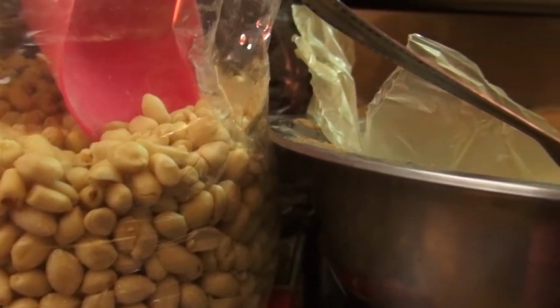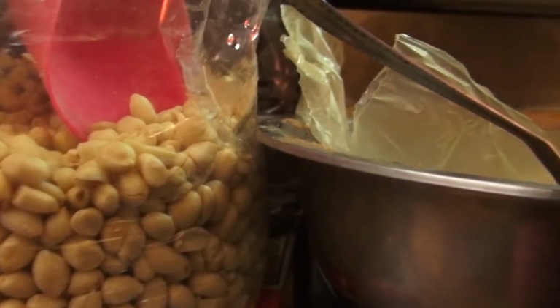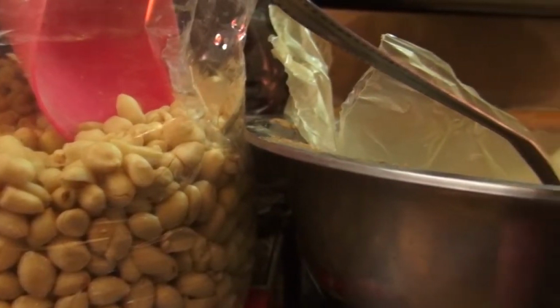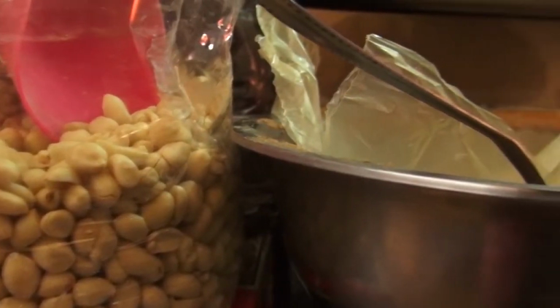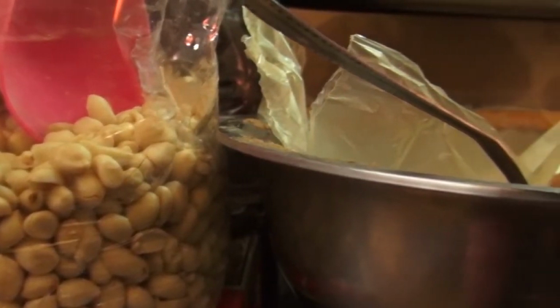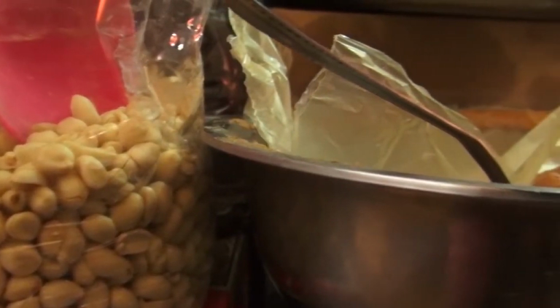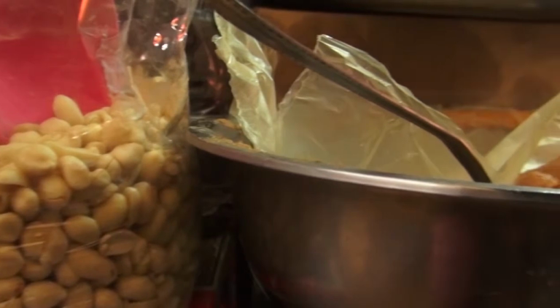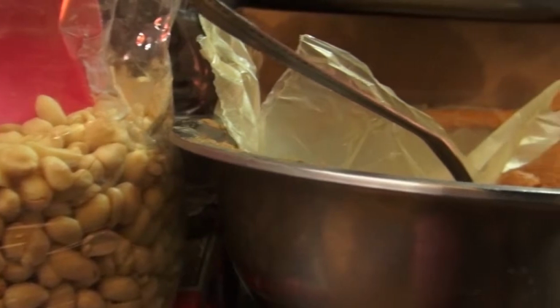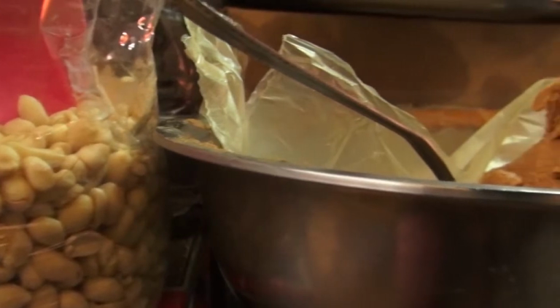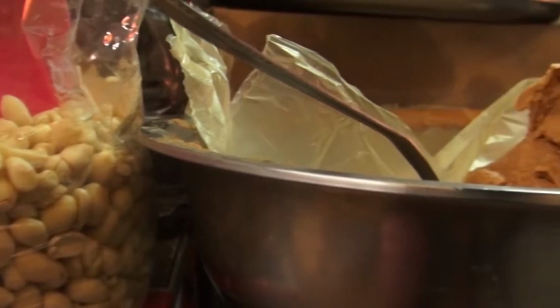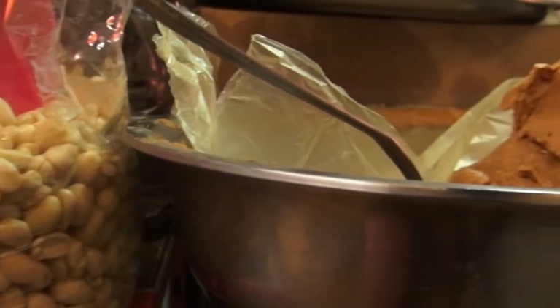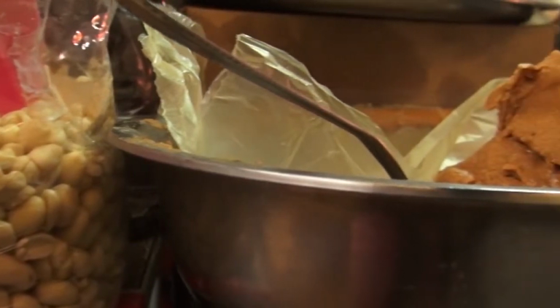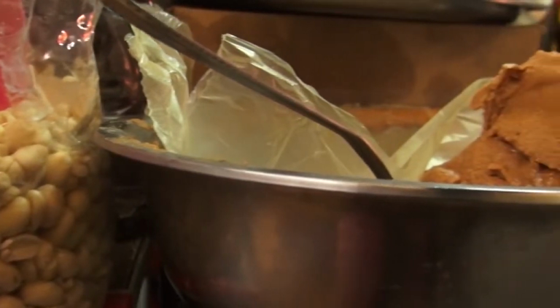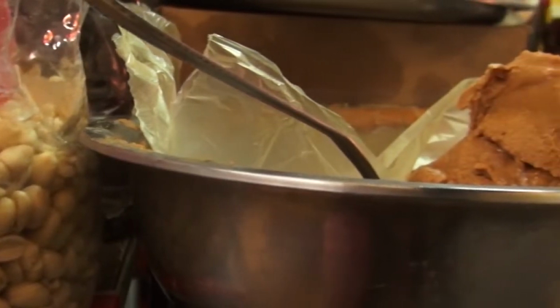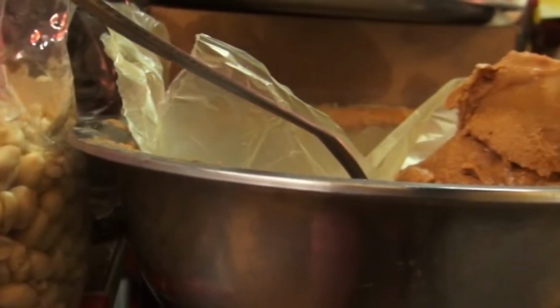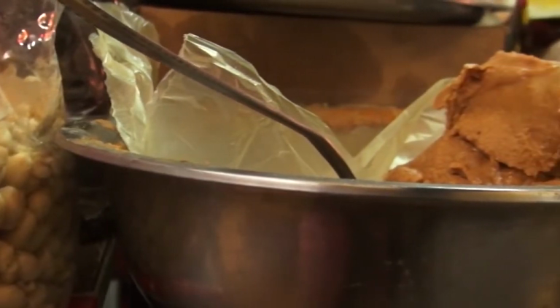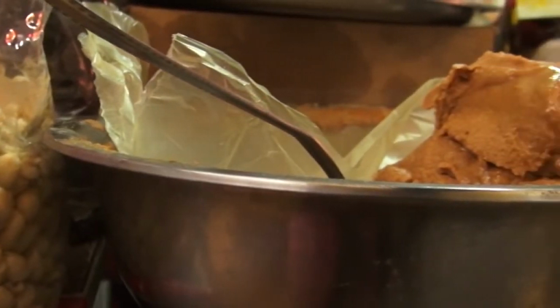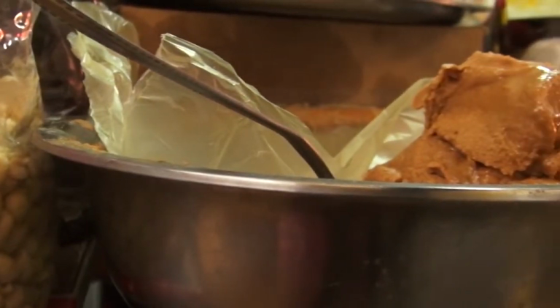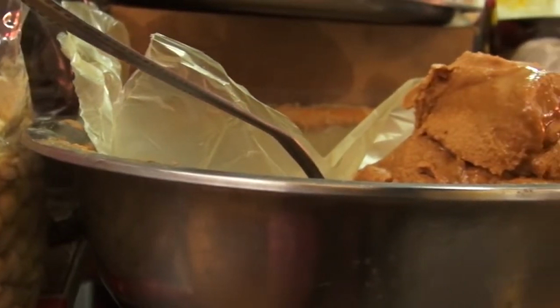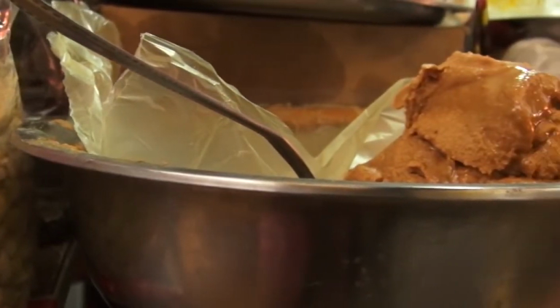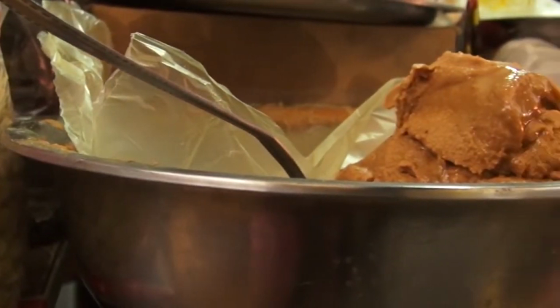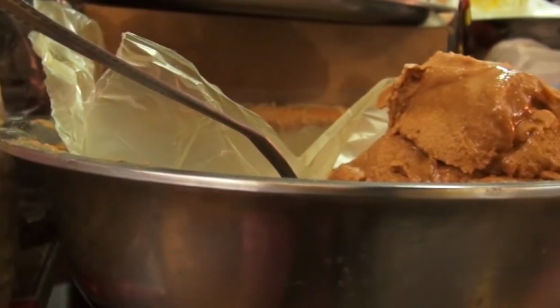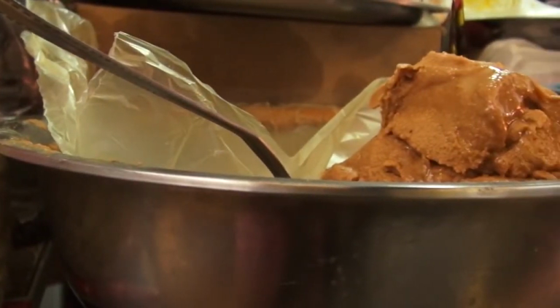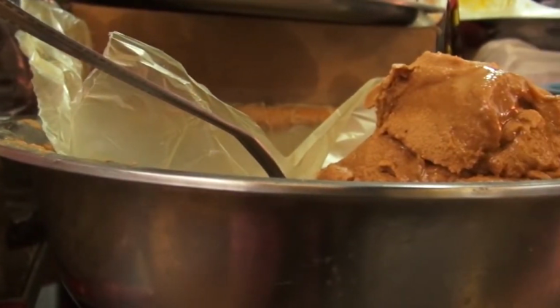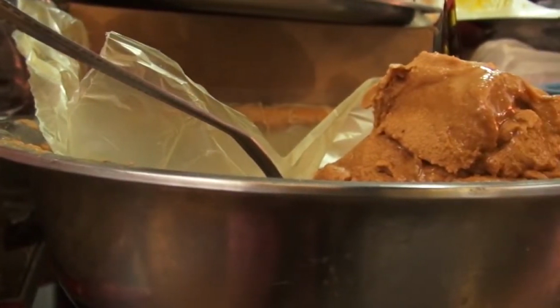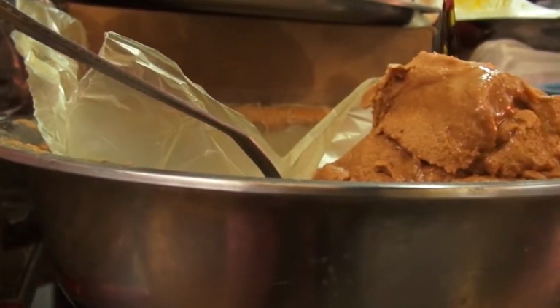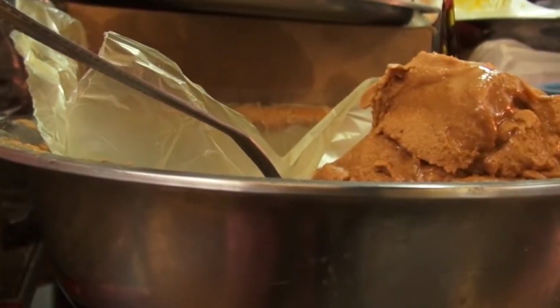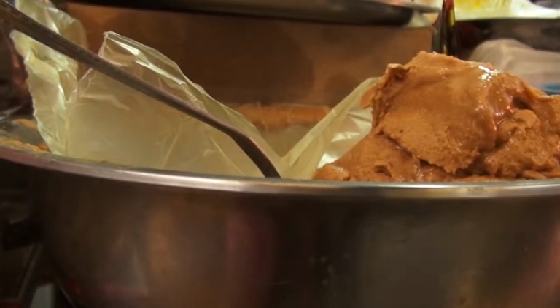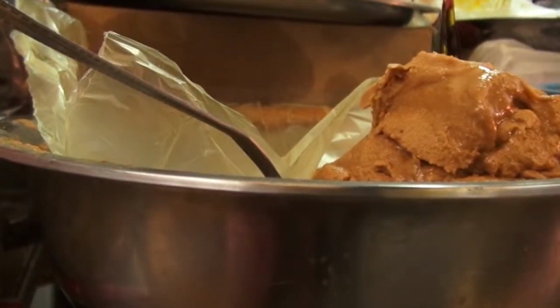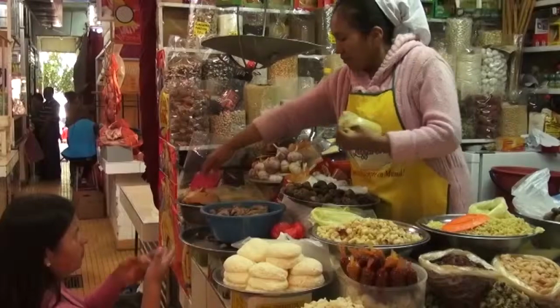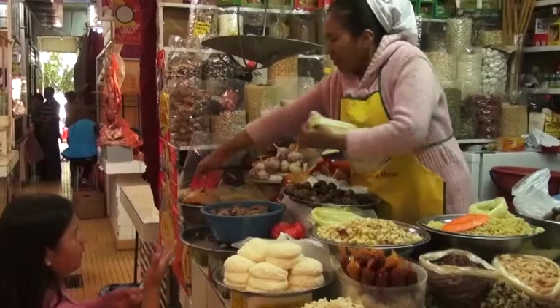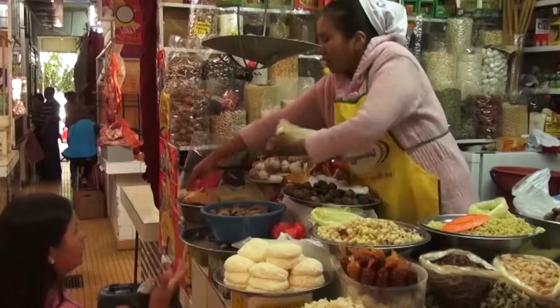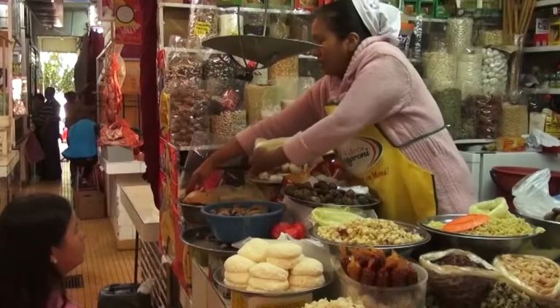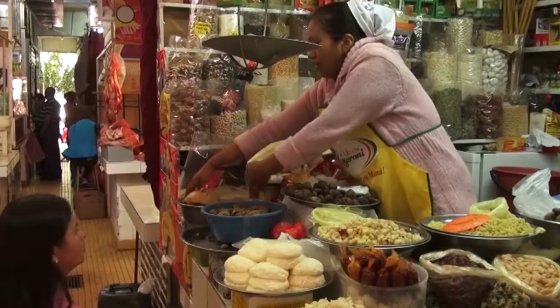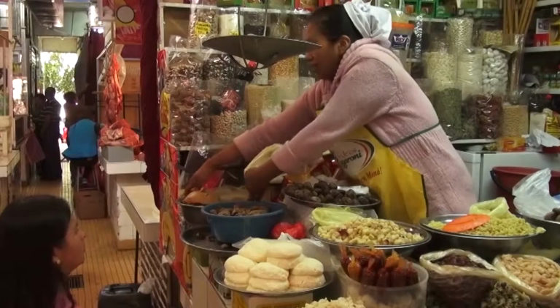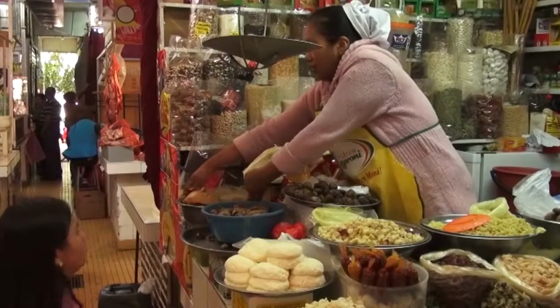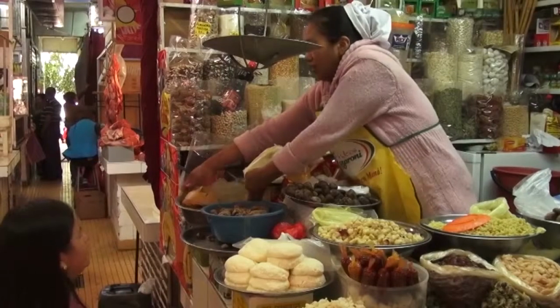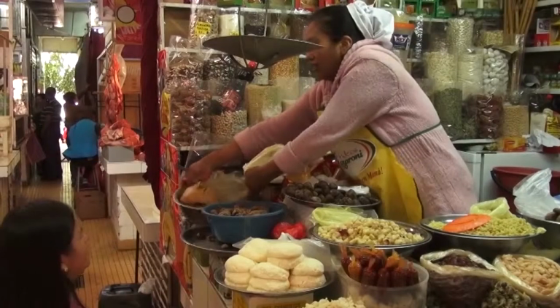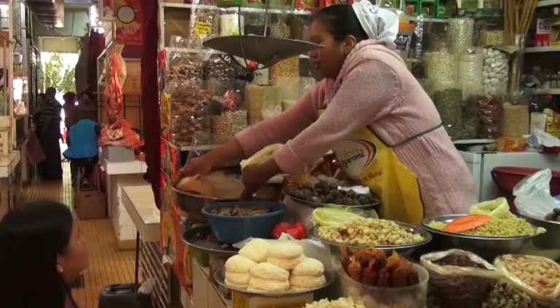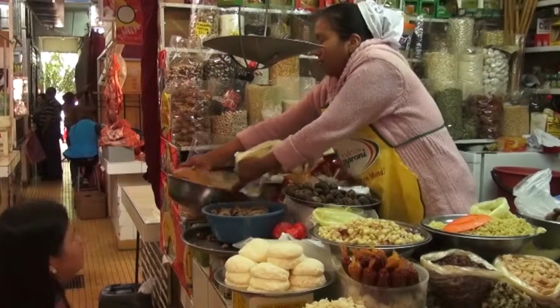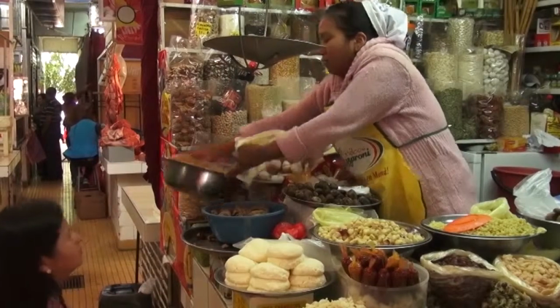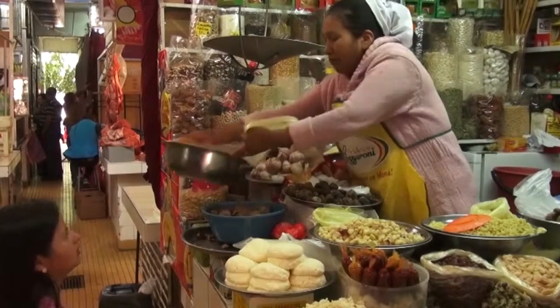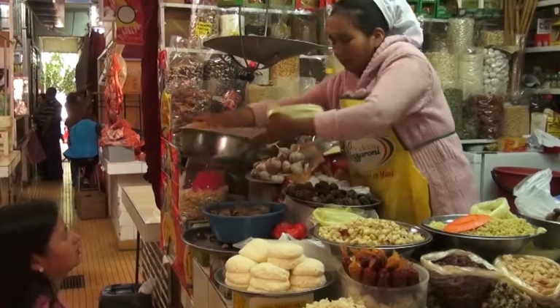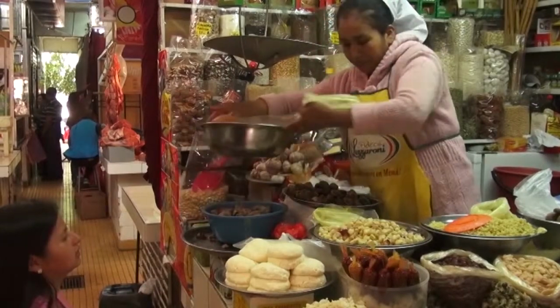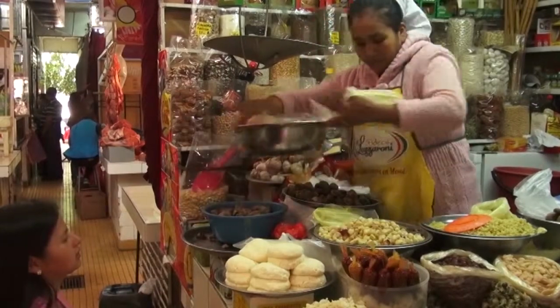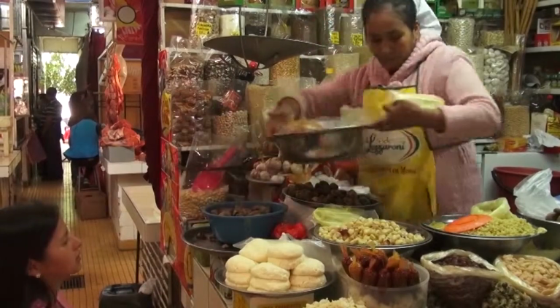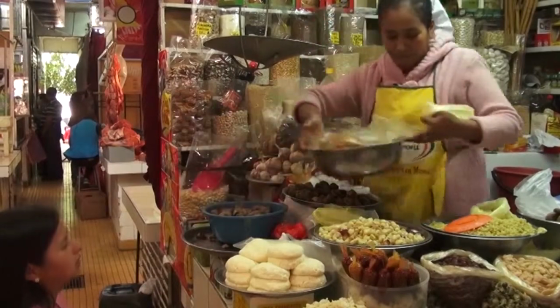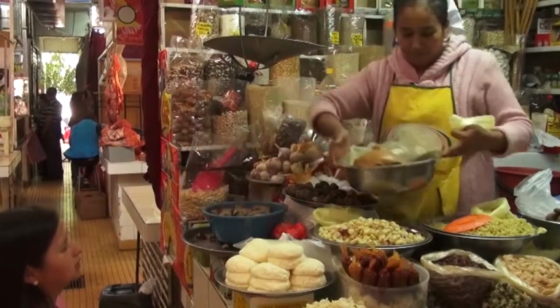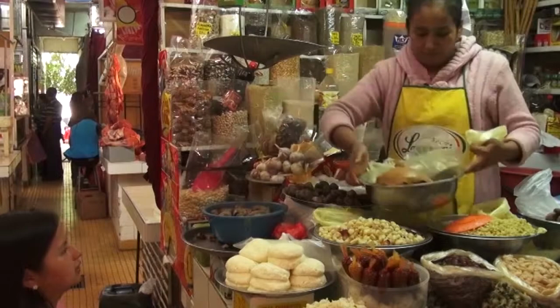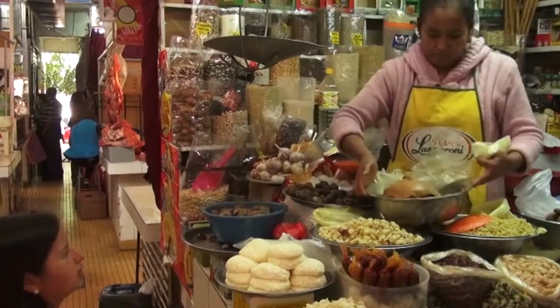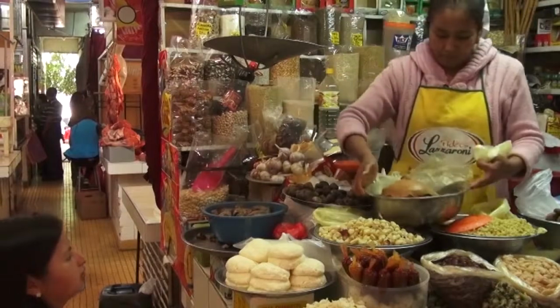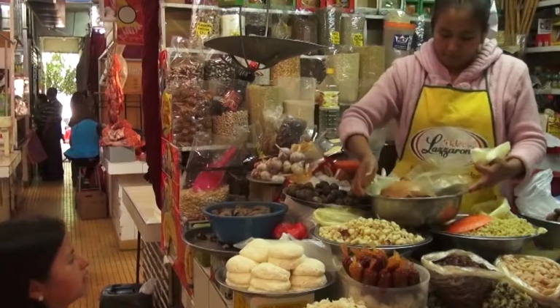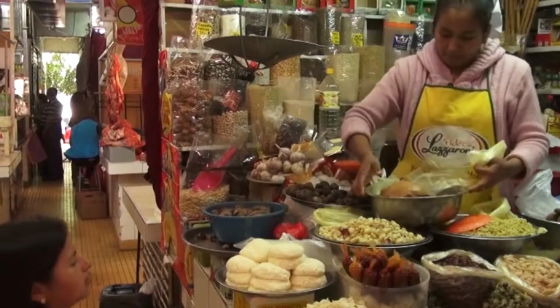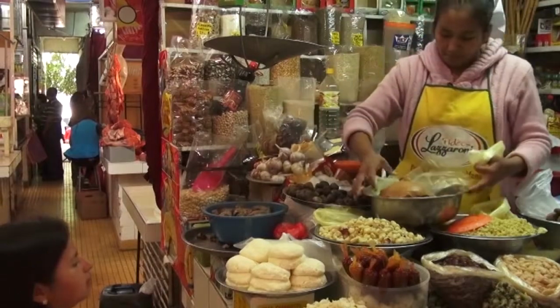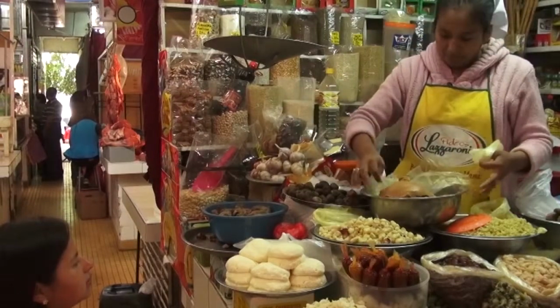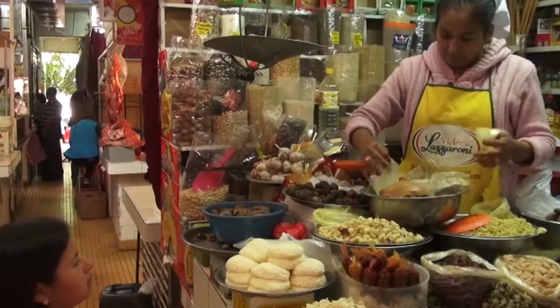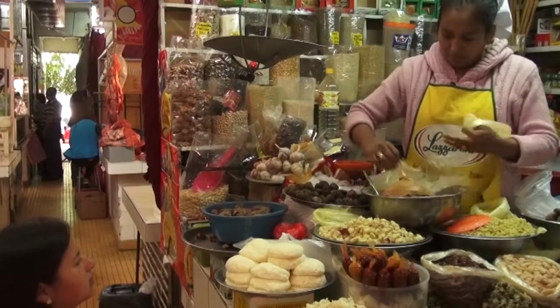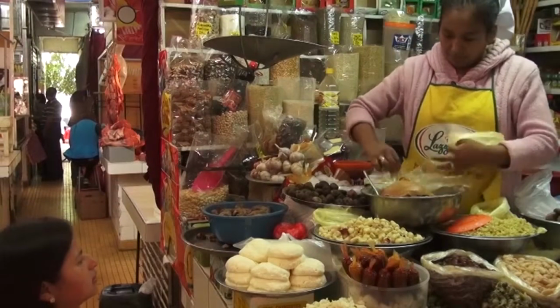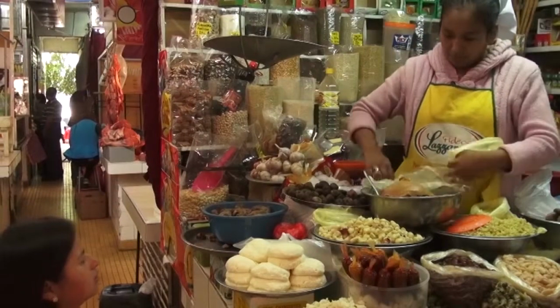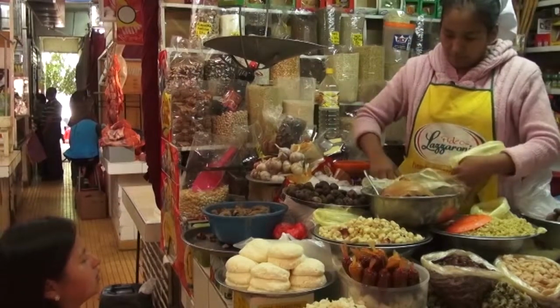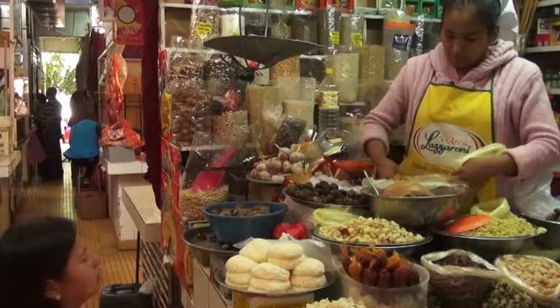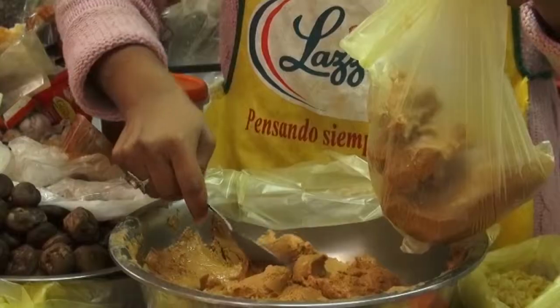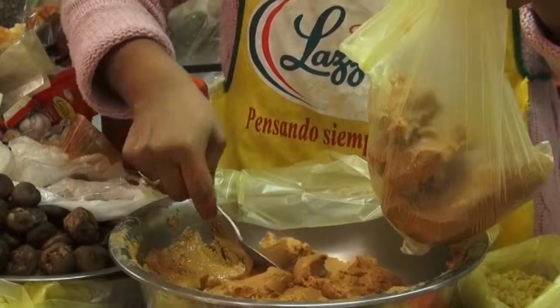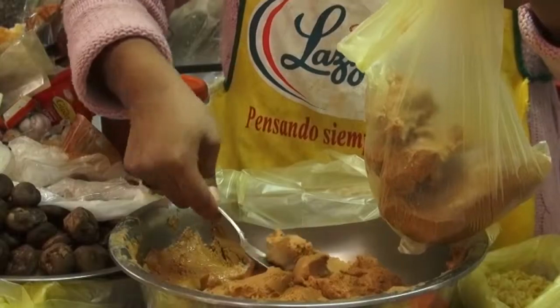Groundnuts can be eaten or sold for a good price. Groundnuts are rich in nutrients, minerals, energy and vitamins.